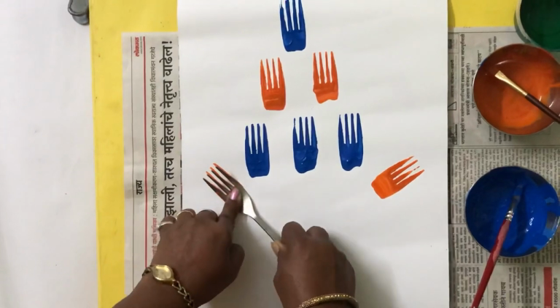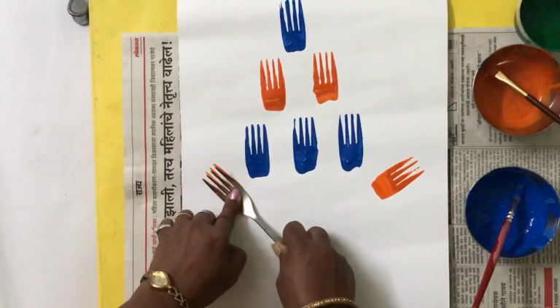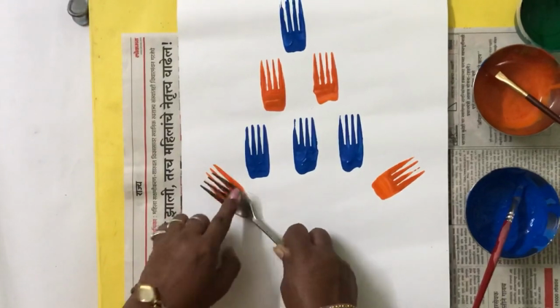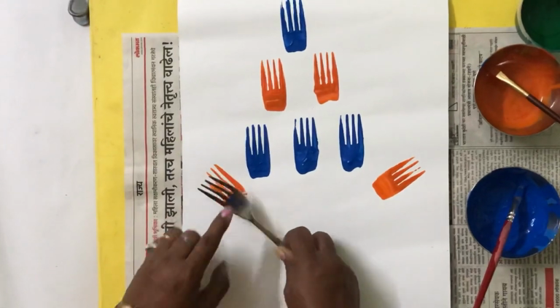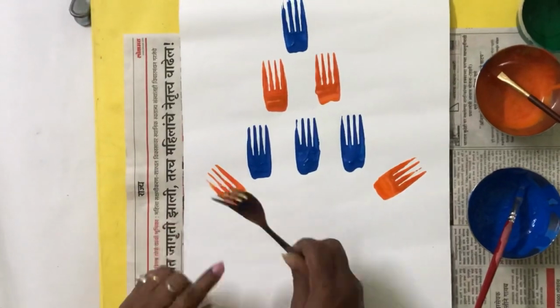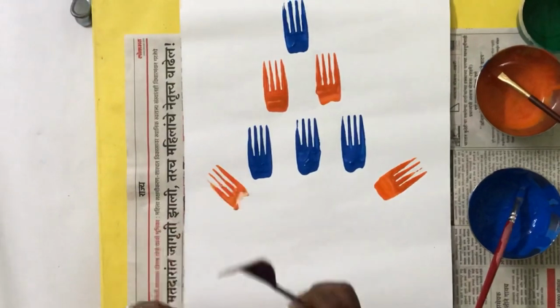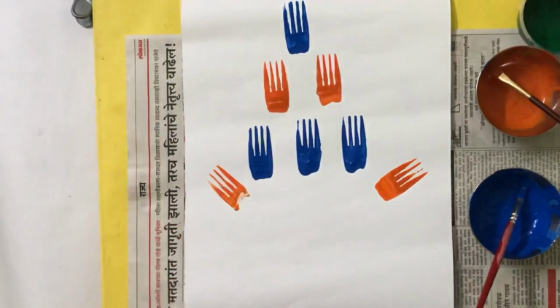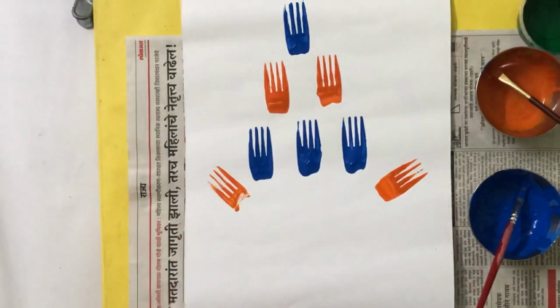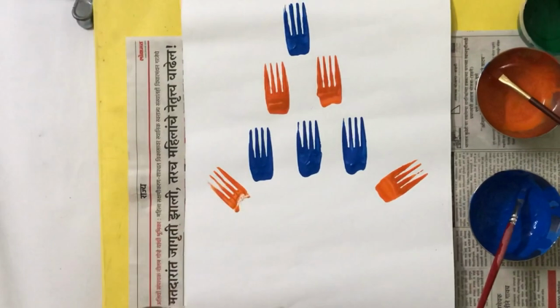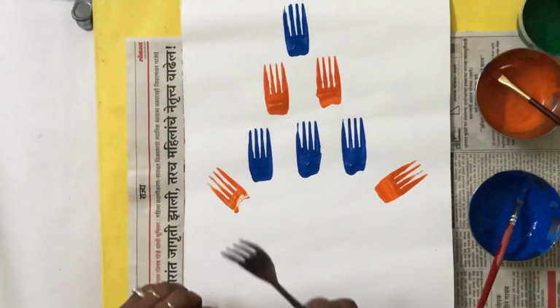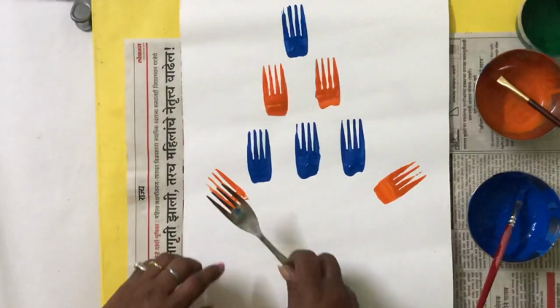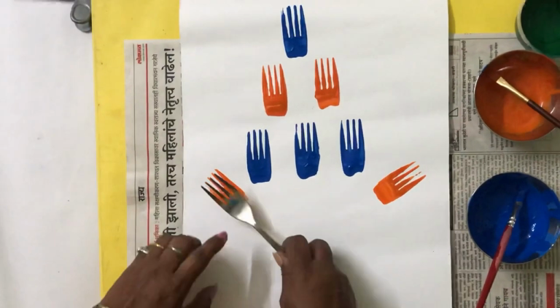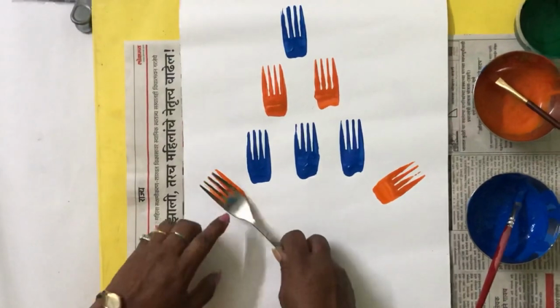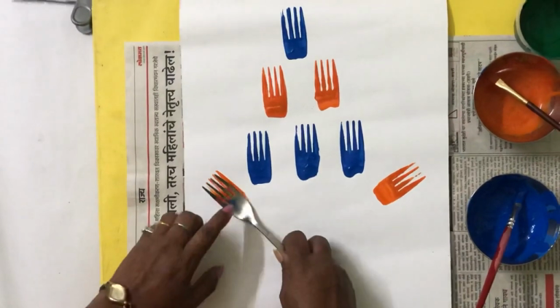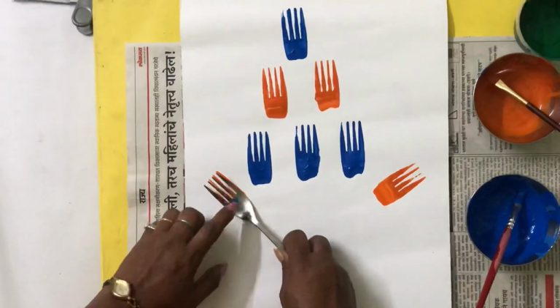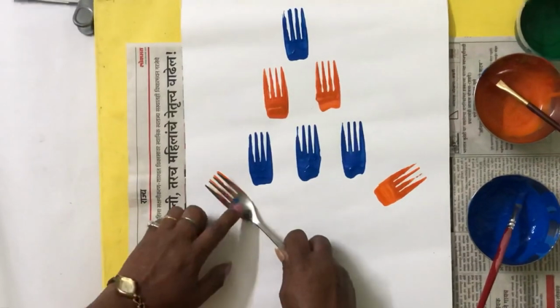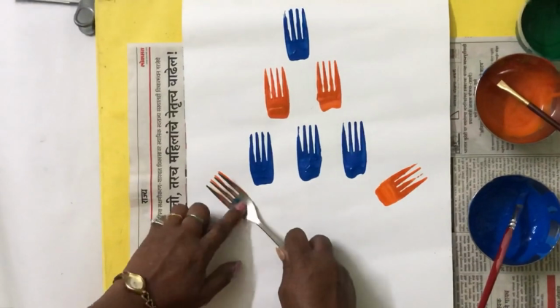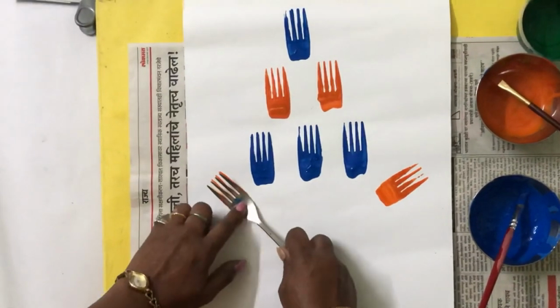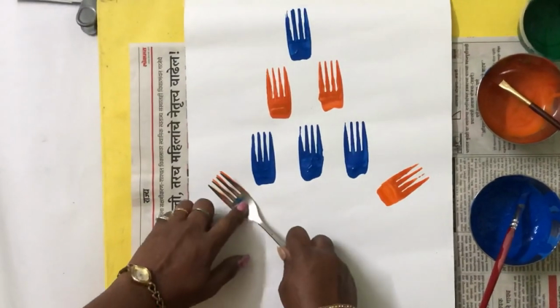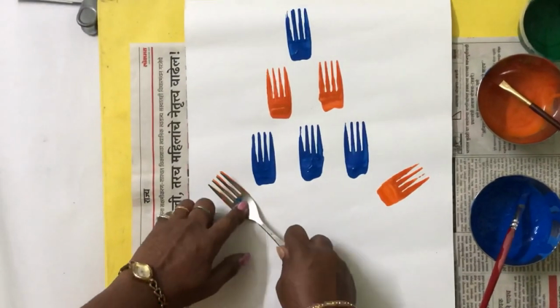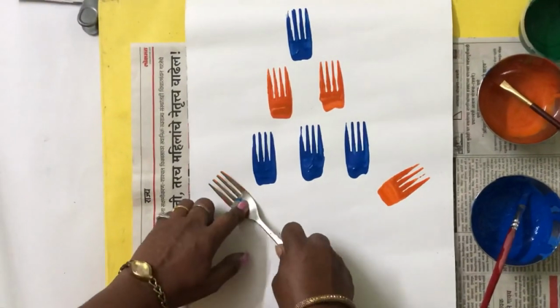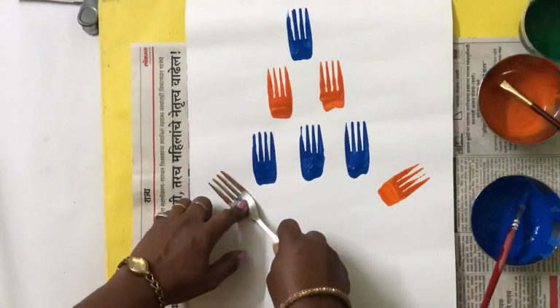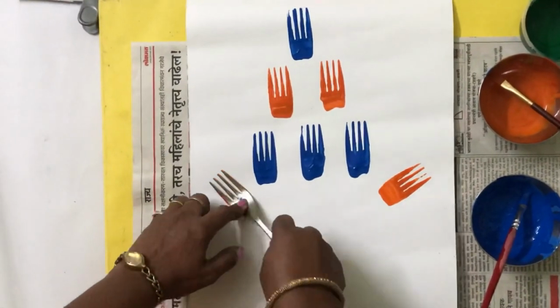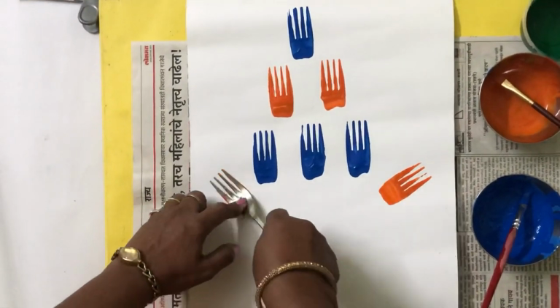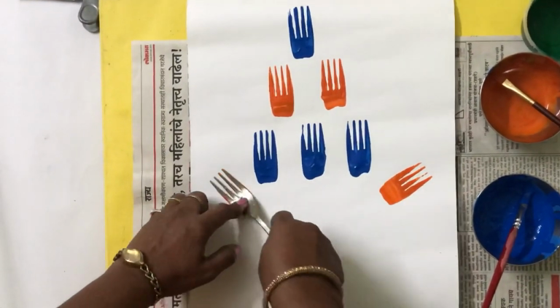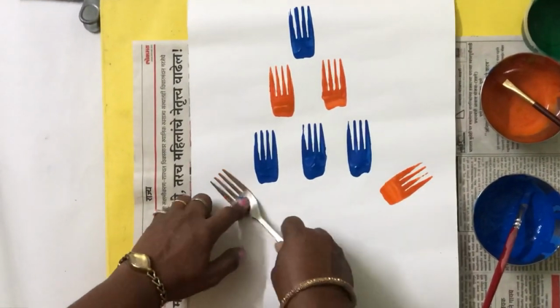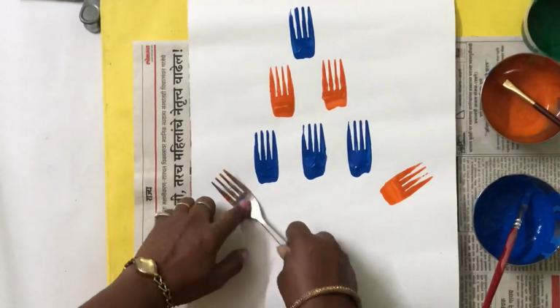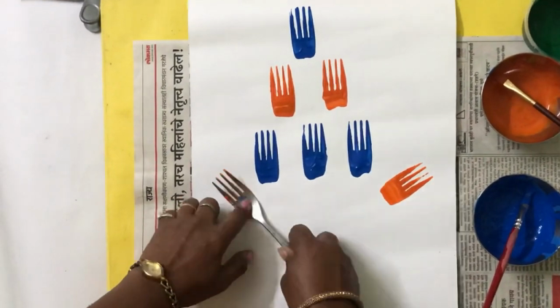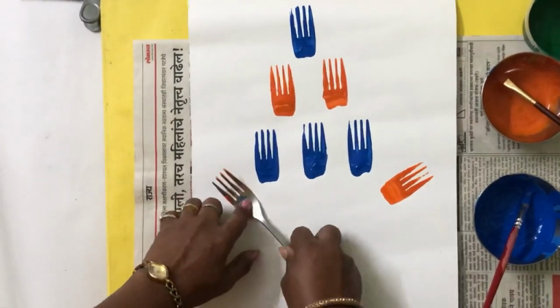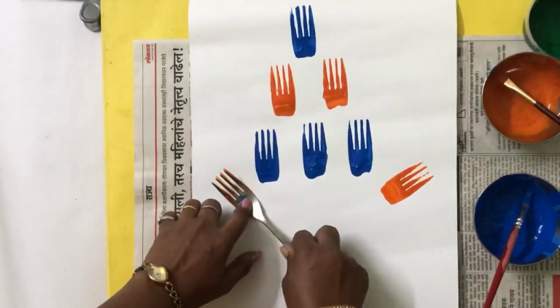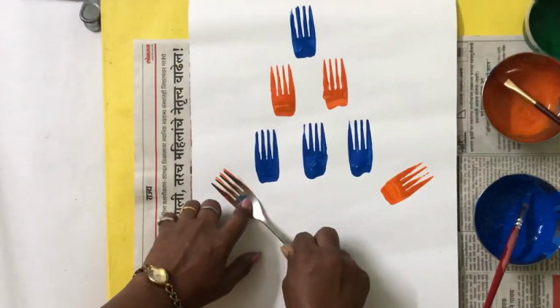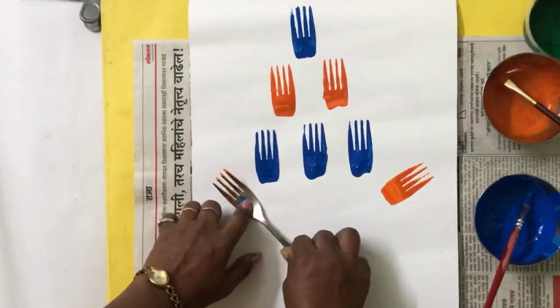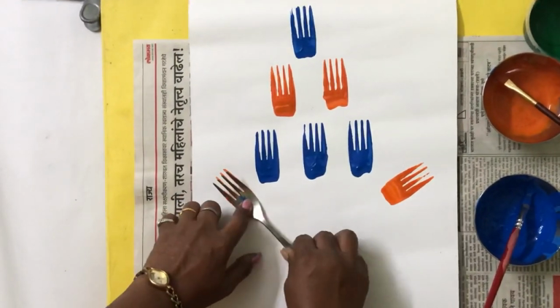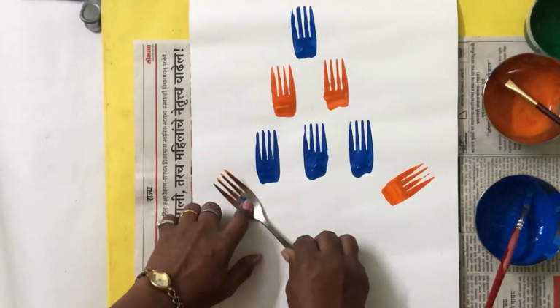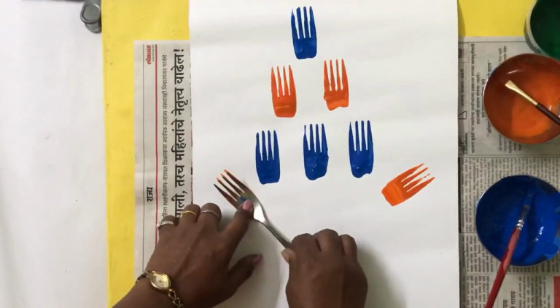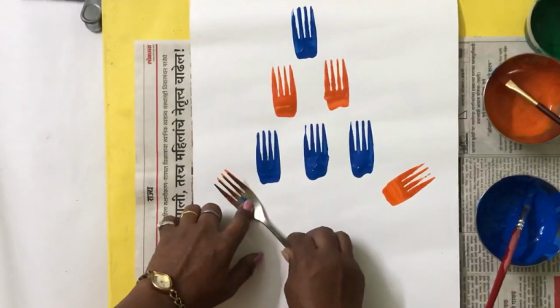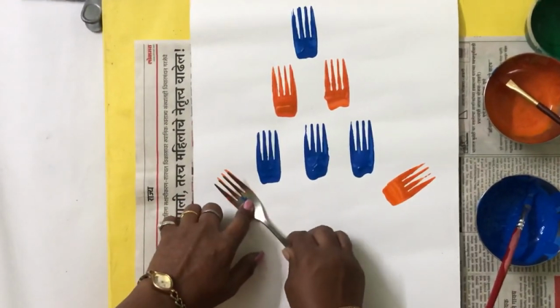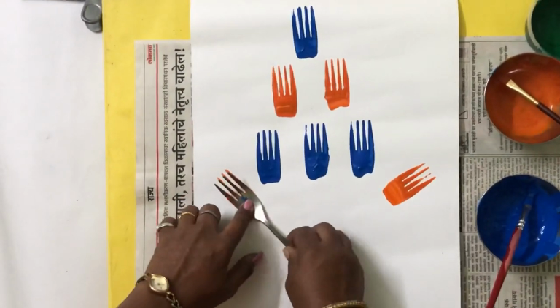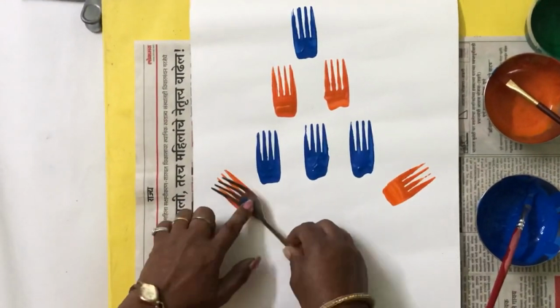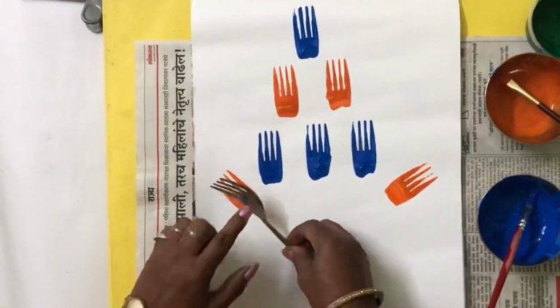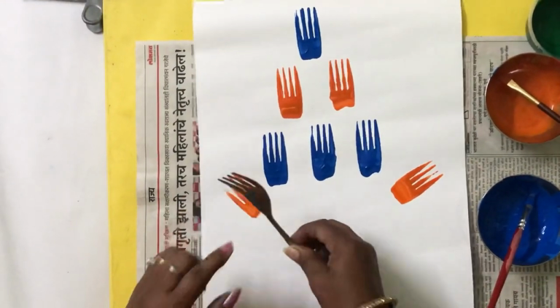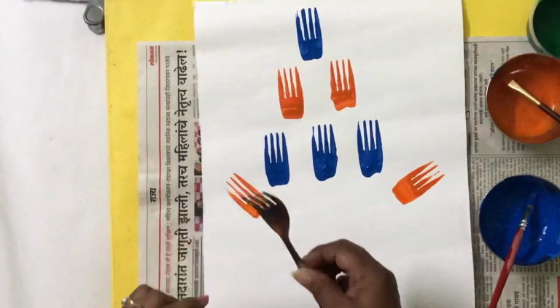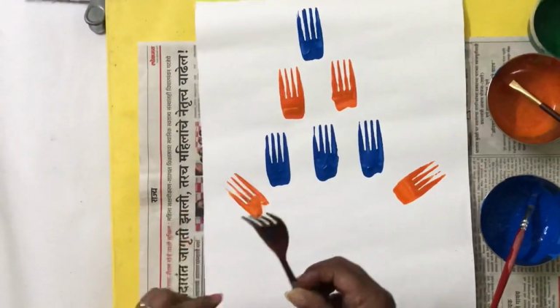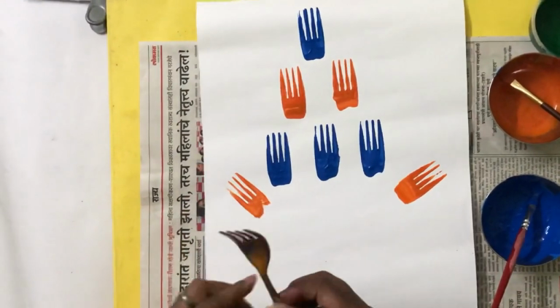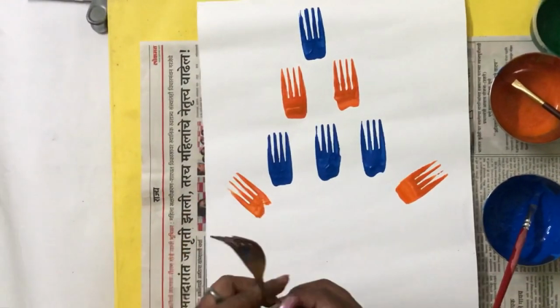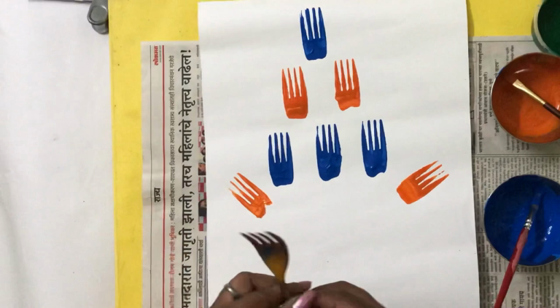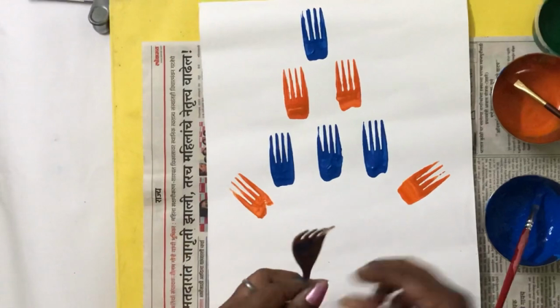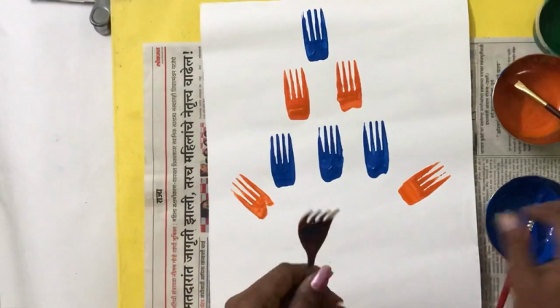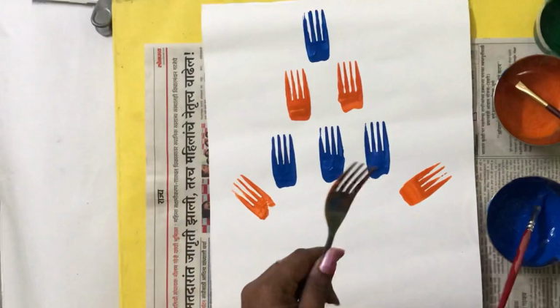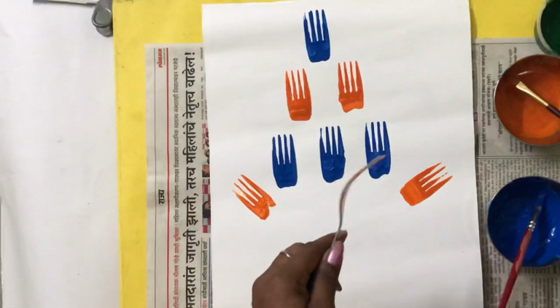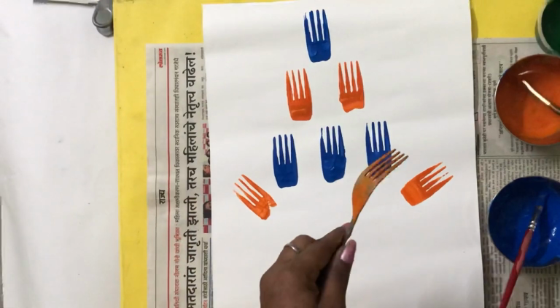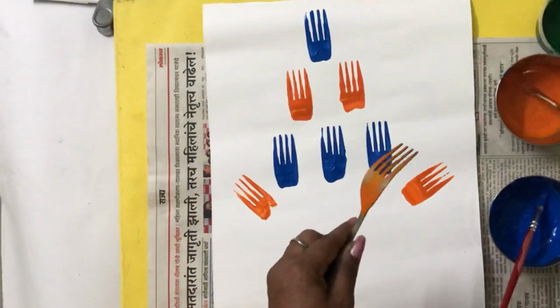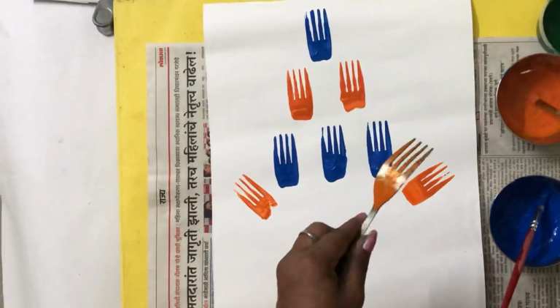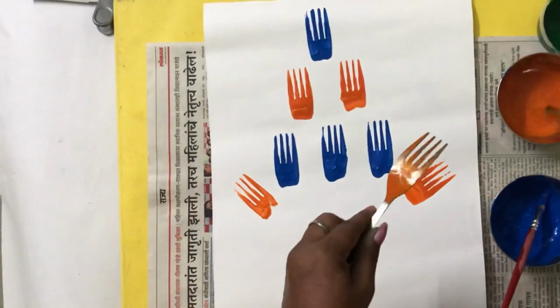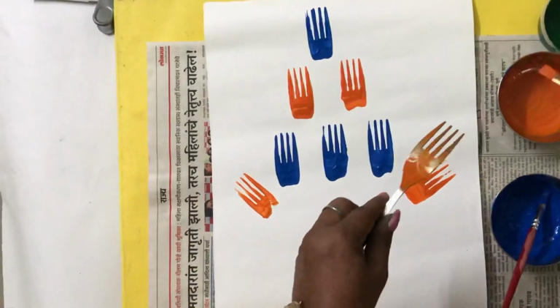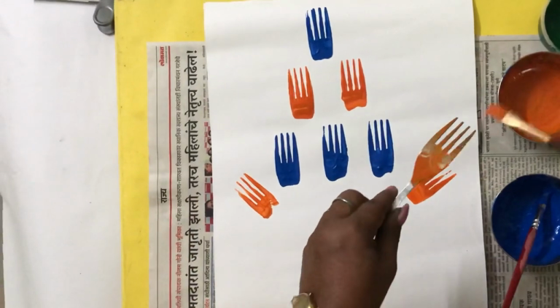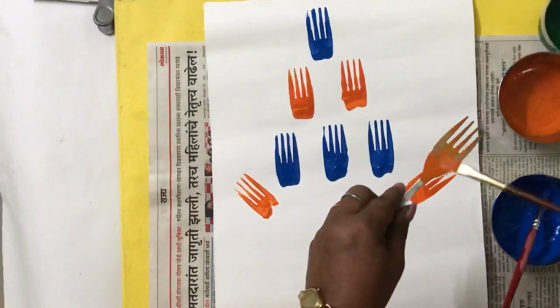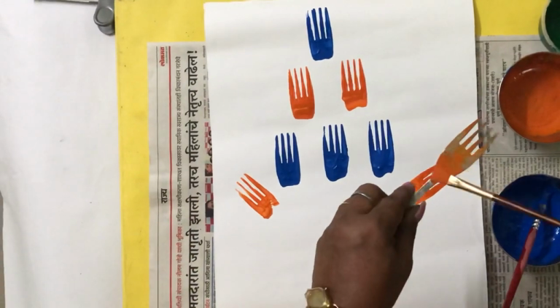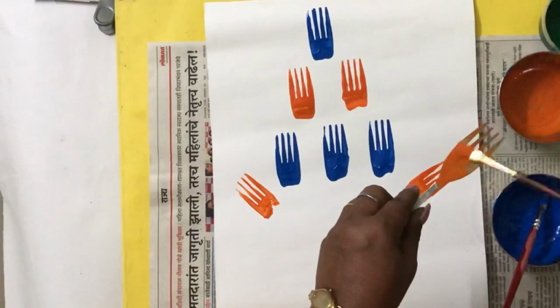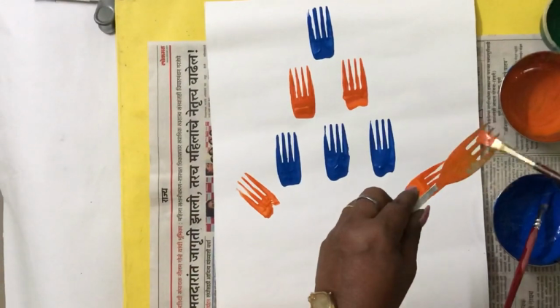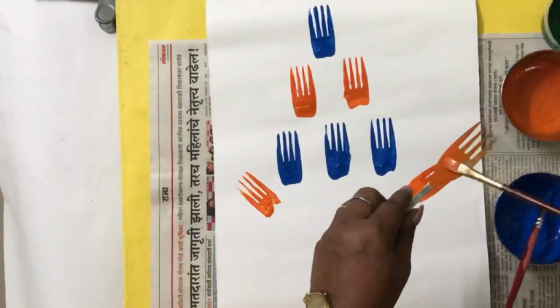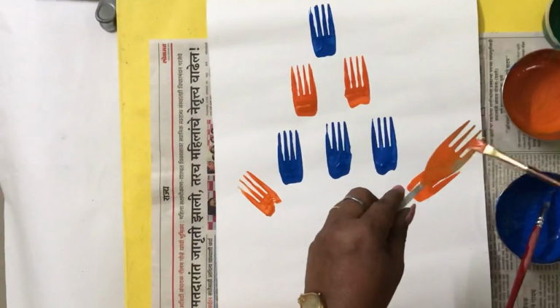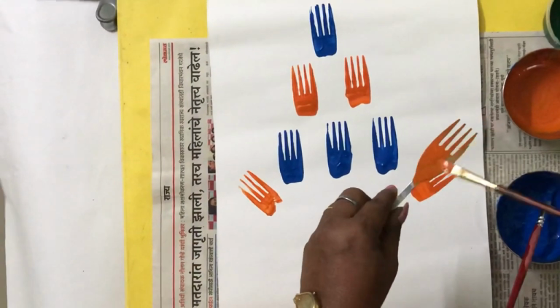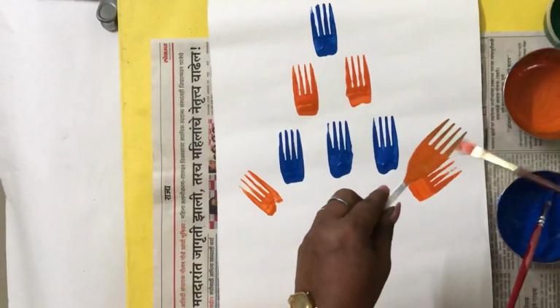After you complete this, I will show you how to convert them into a bunch of flowers.